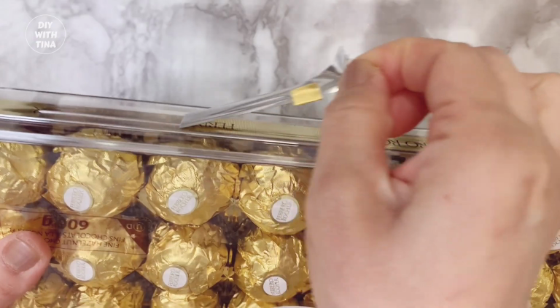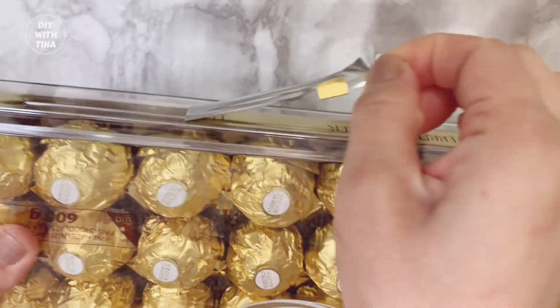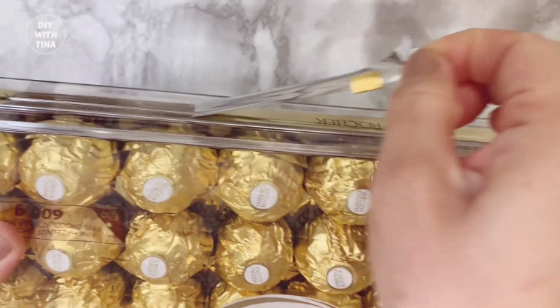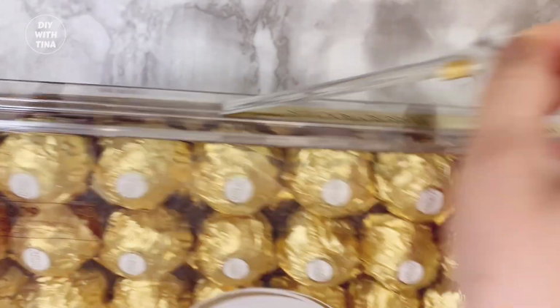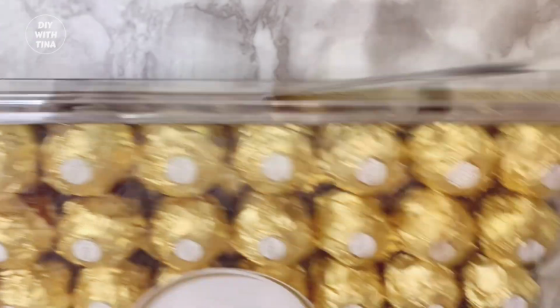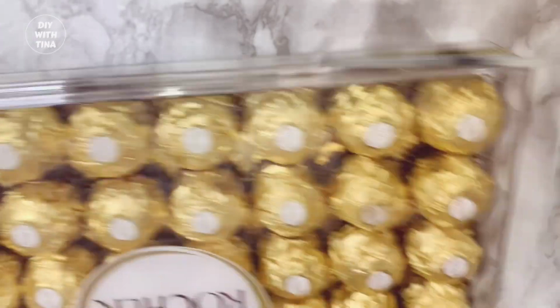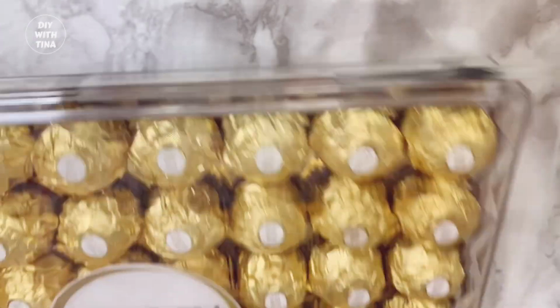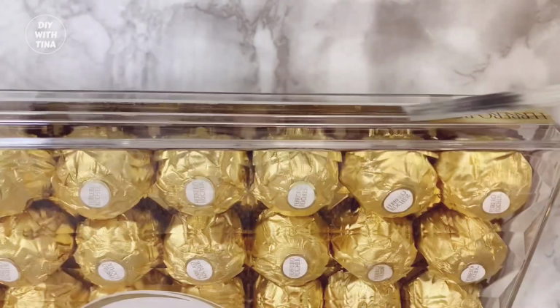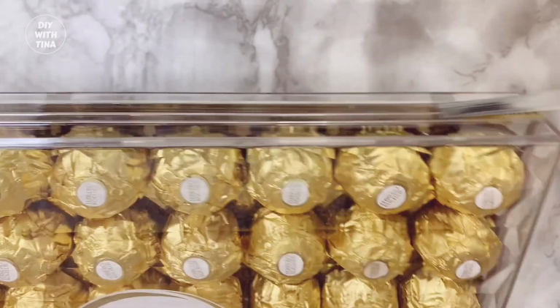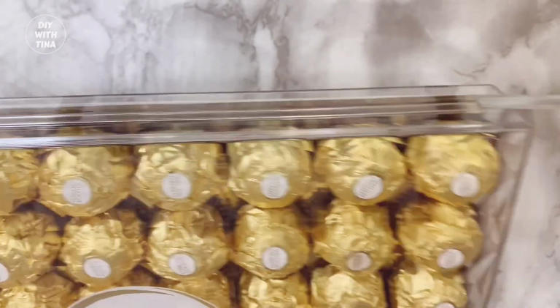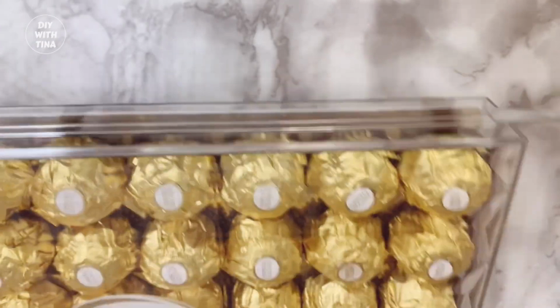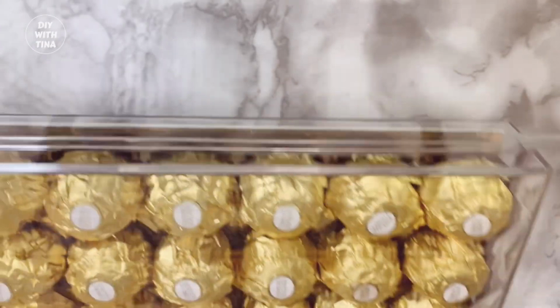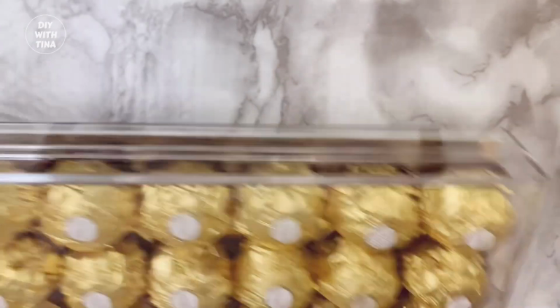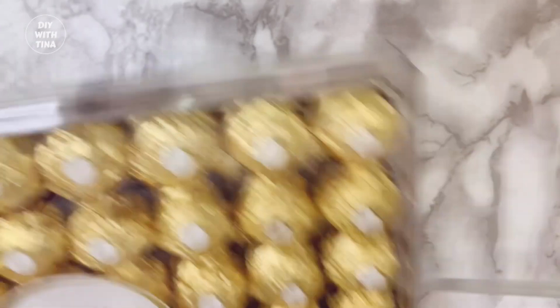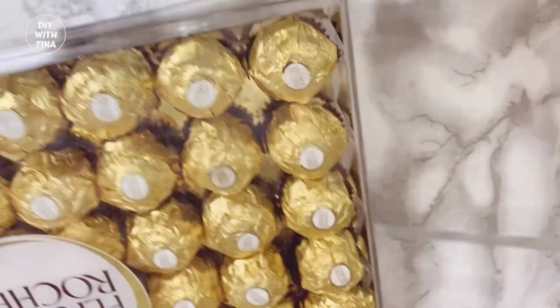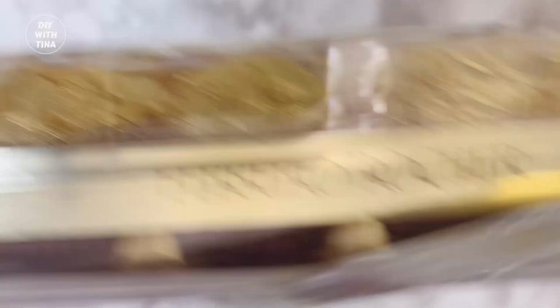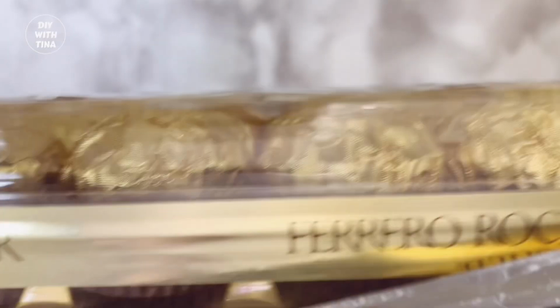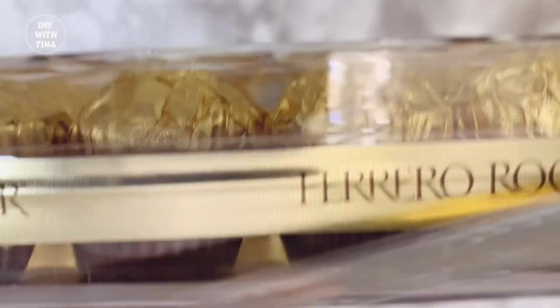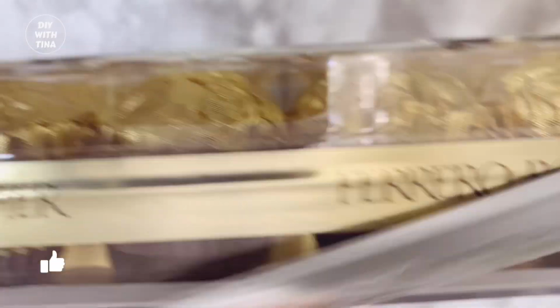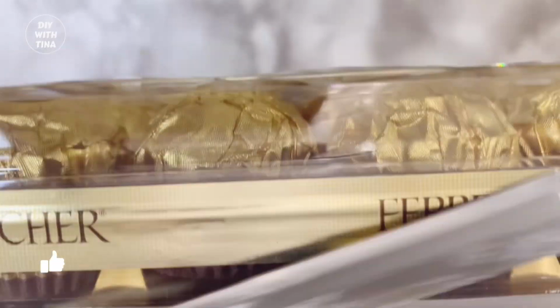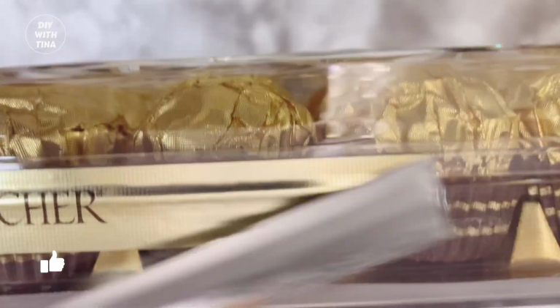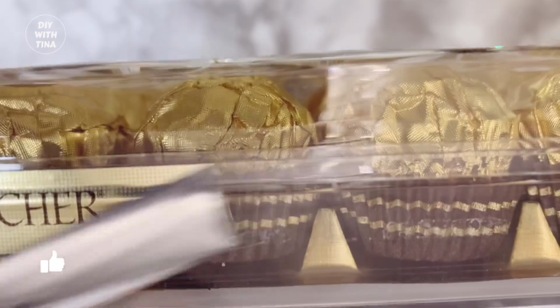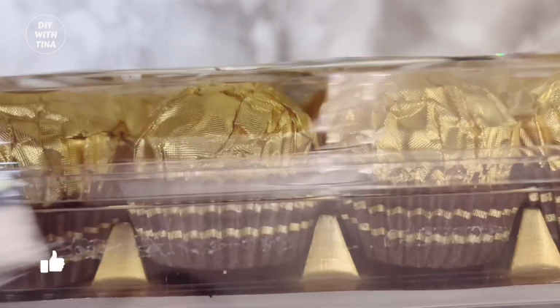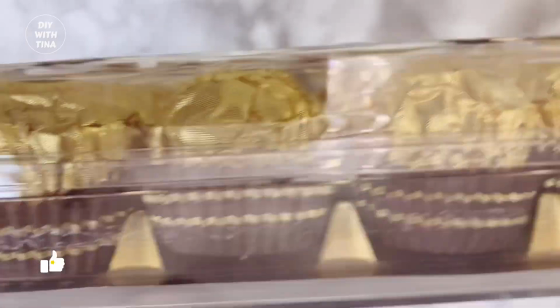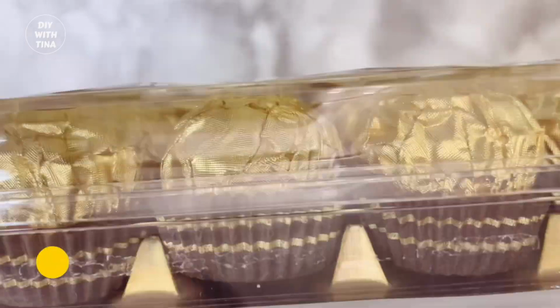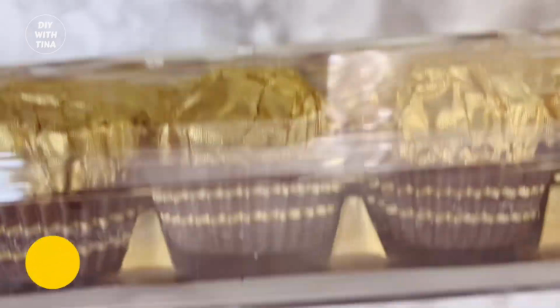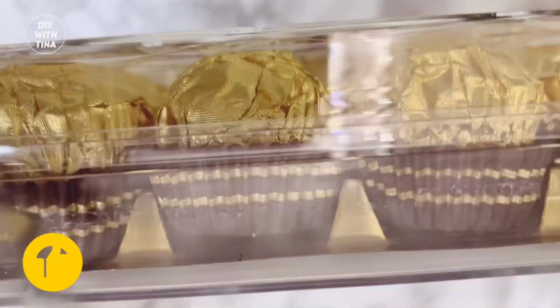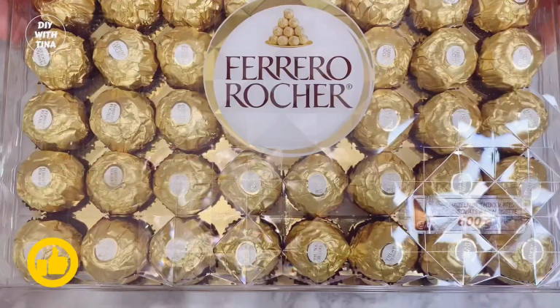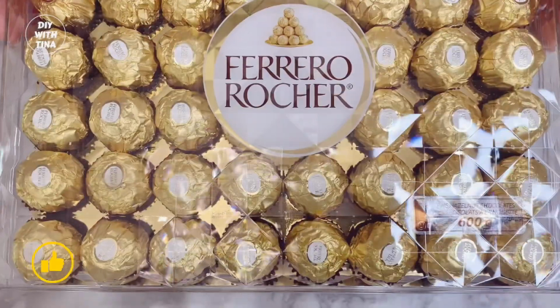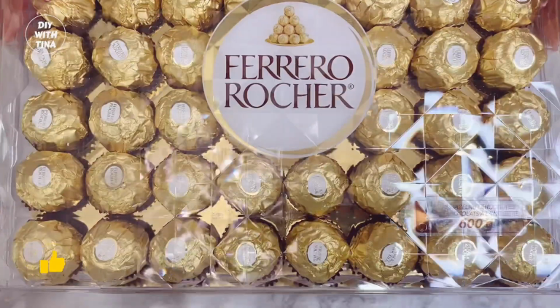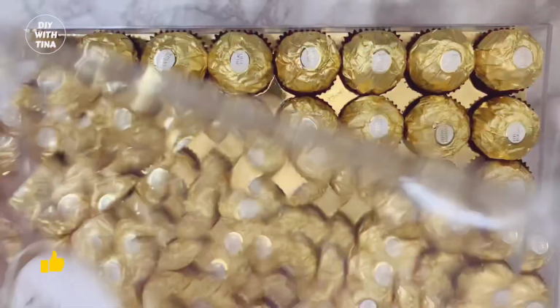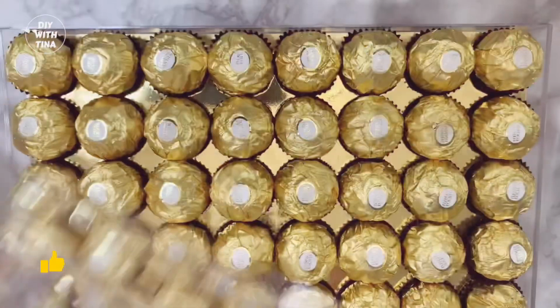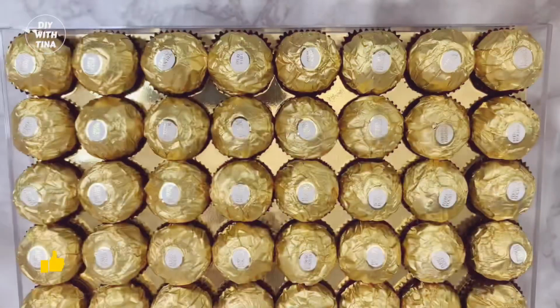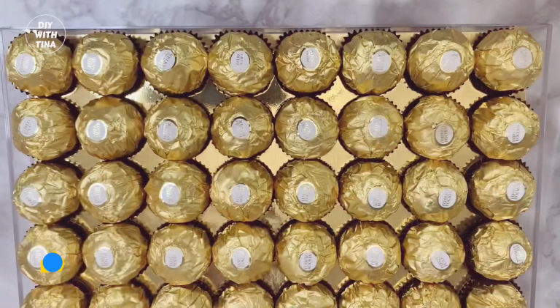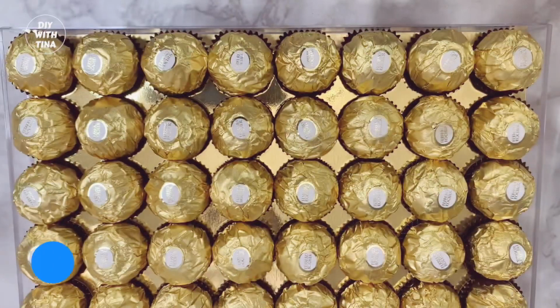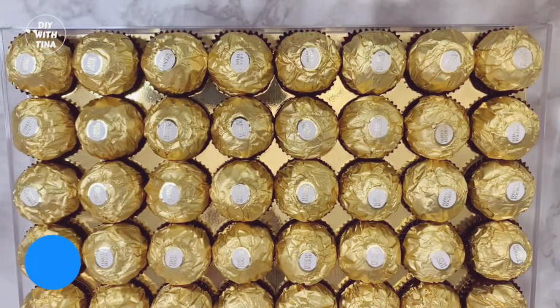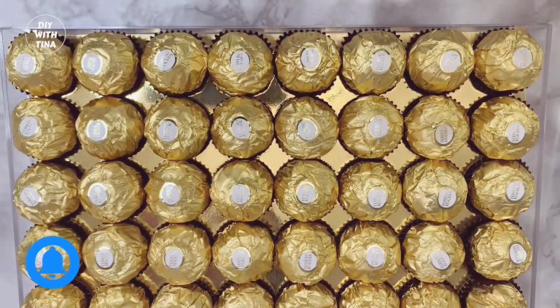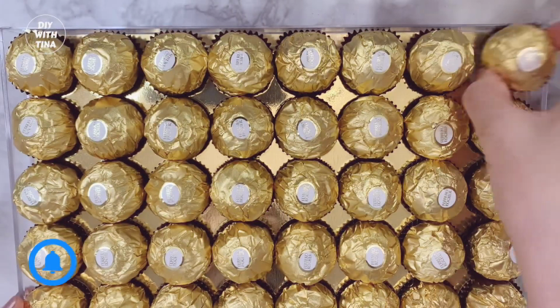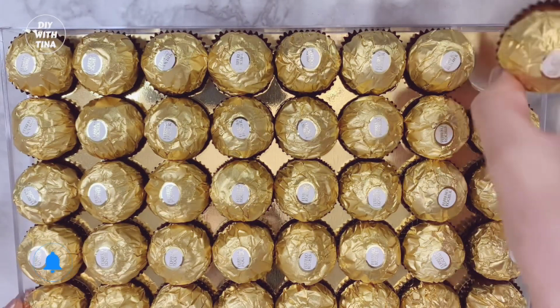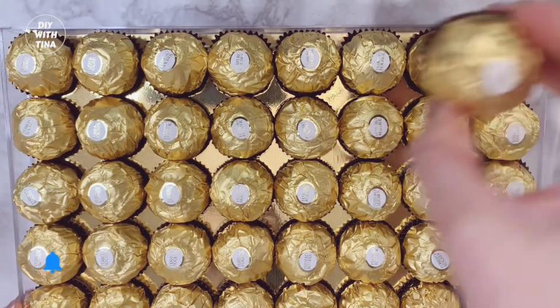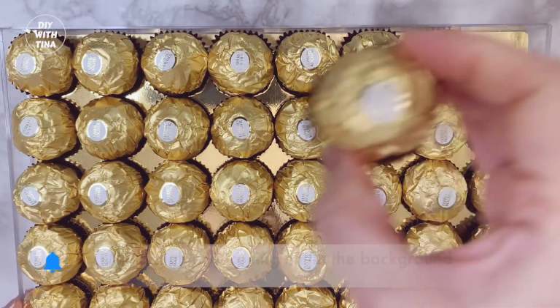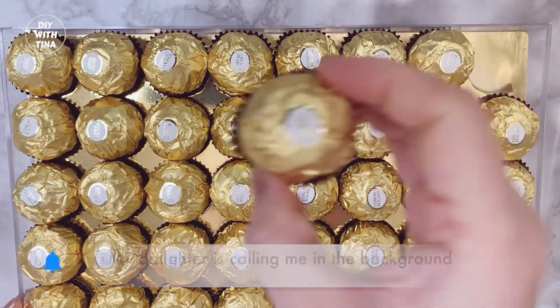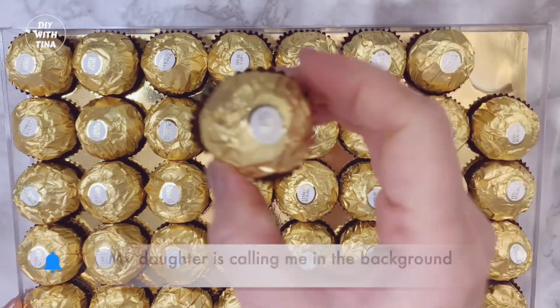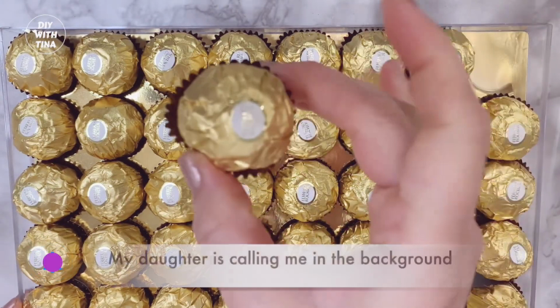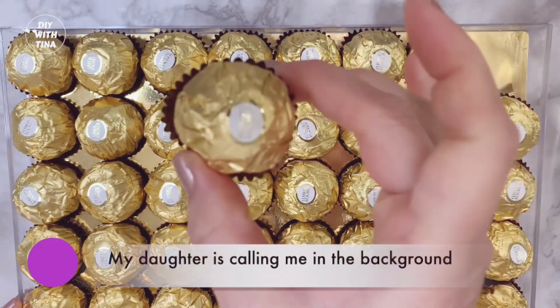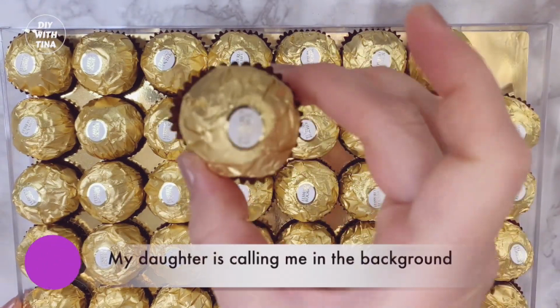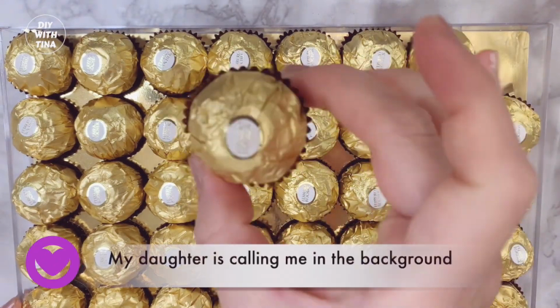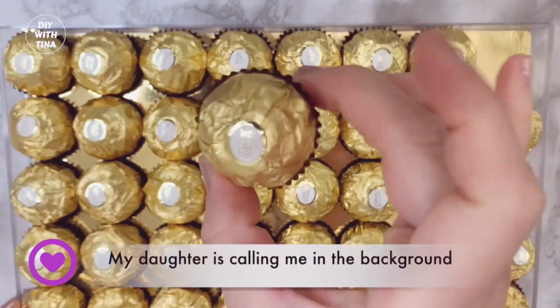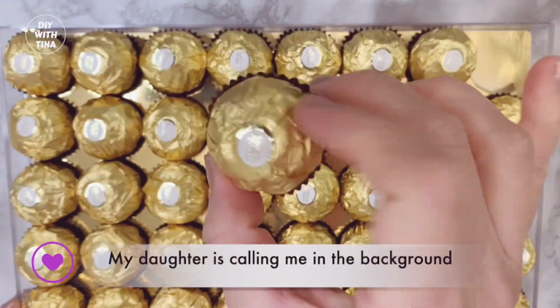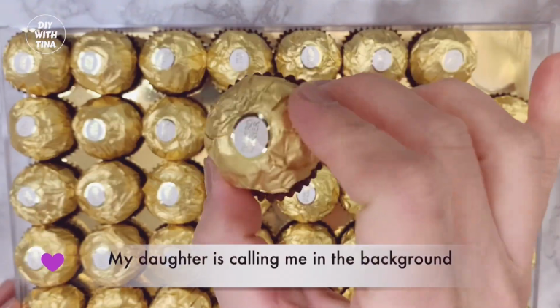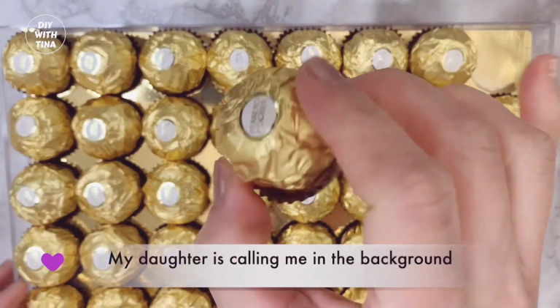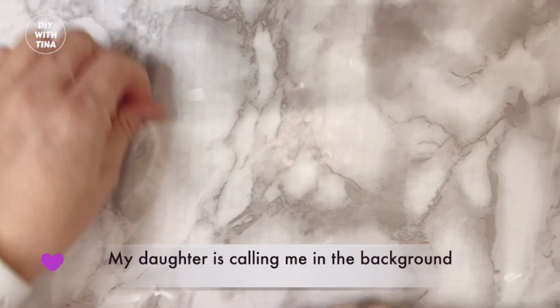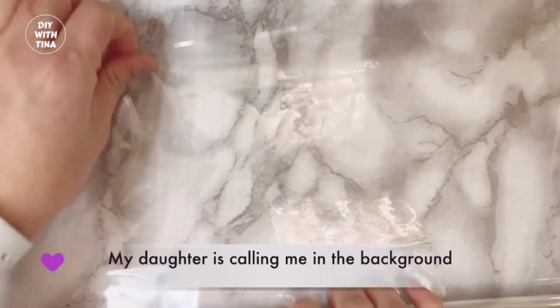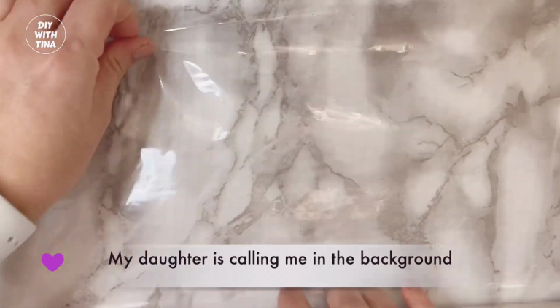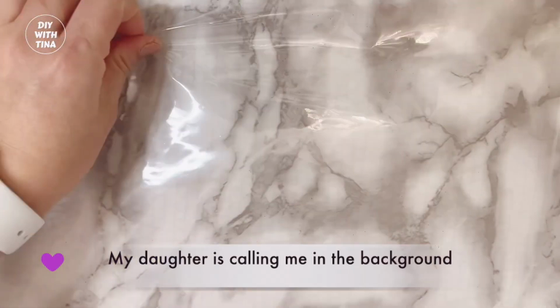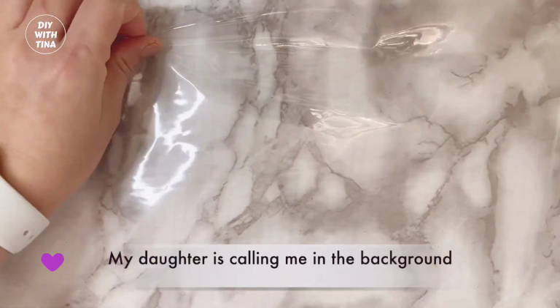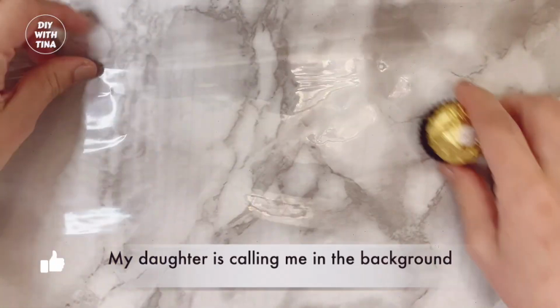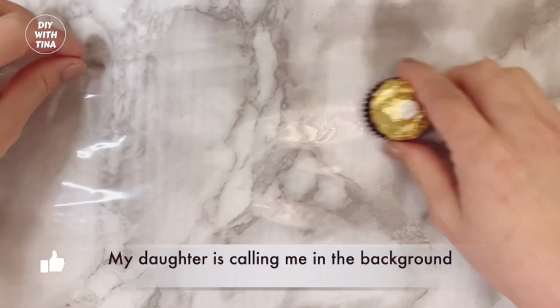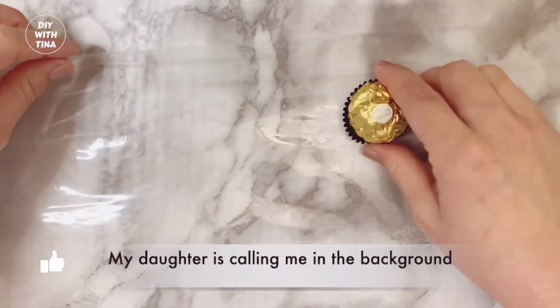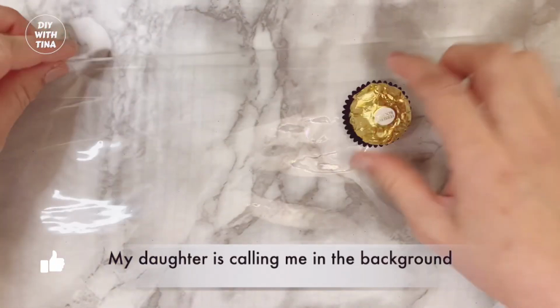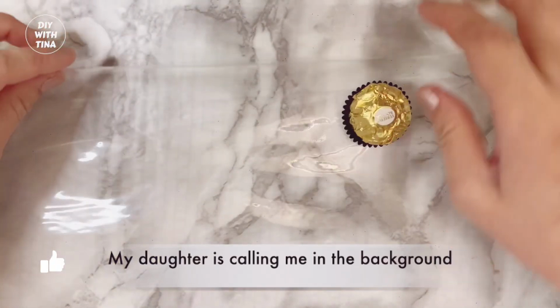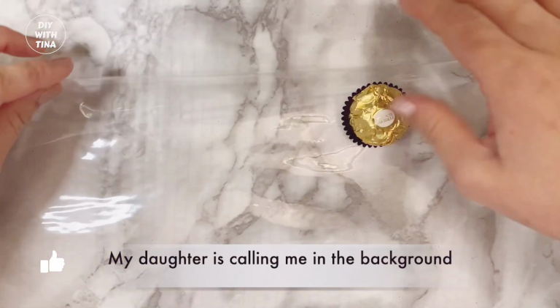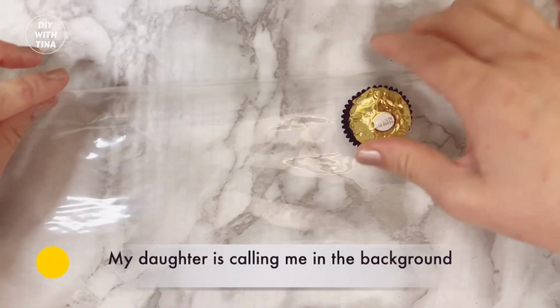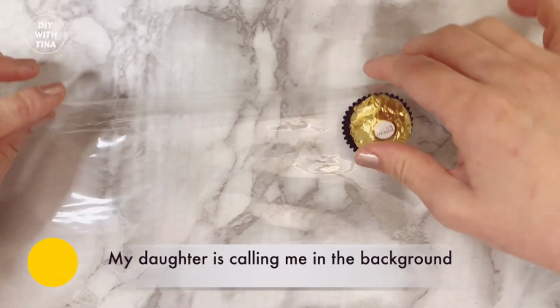First, open up your Ferrero Rocher chocolates. During the winter break, we tend to receive a lot more of those chocolates.